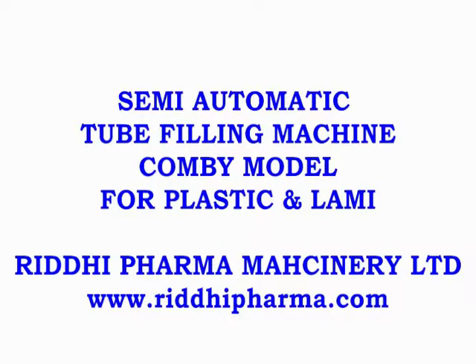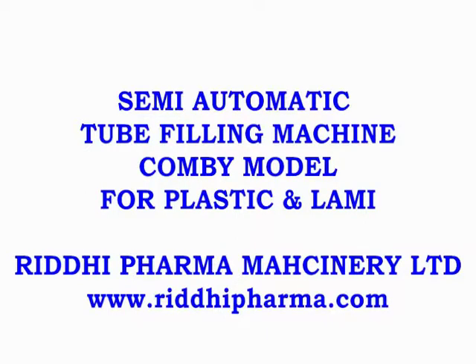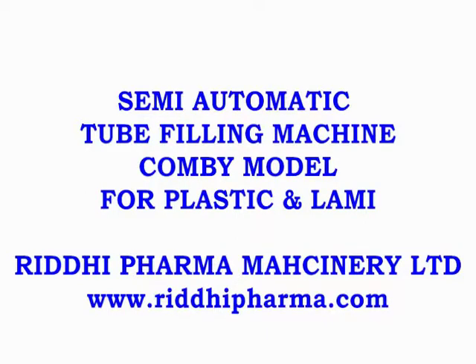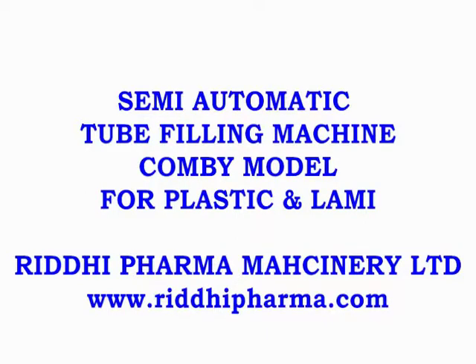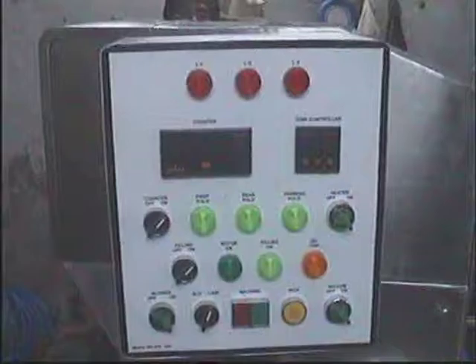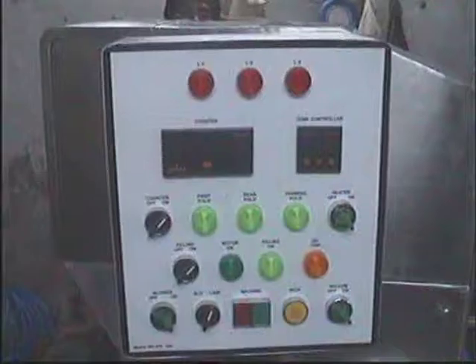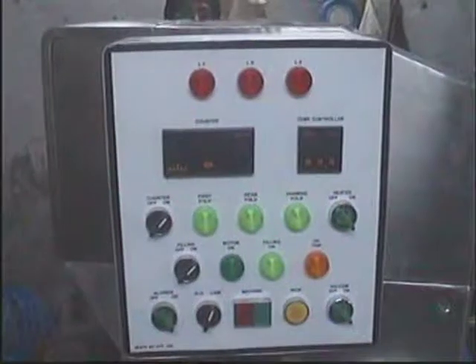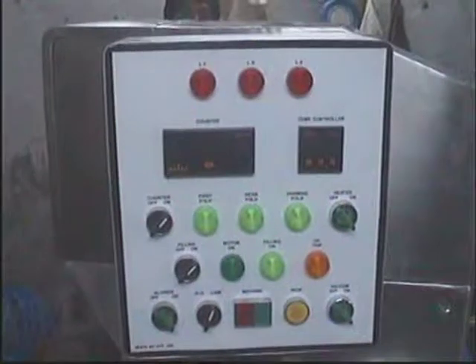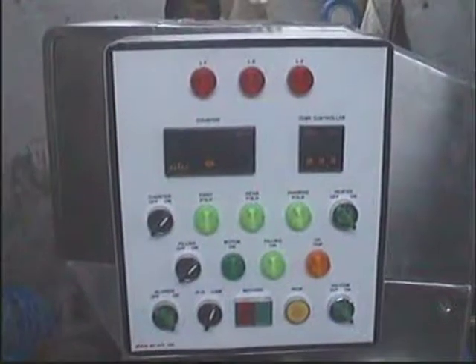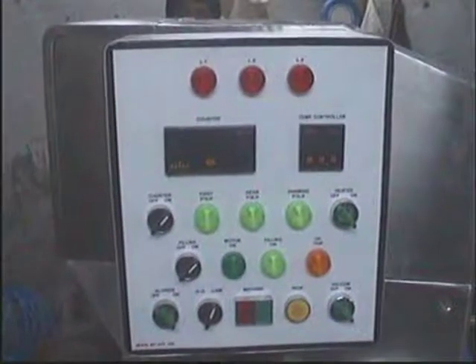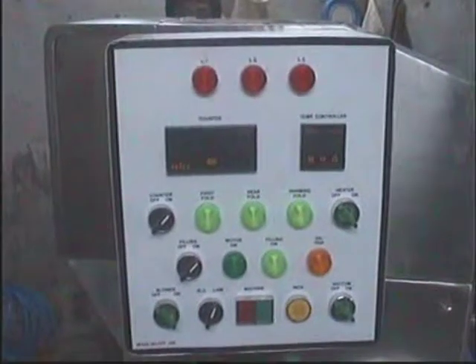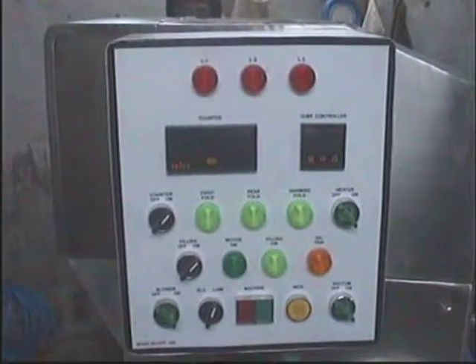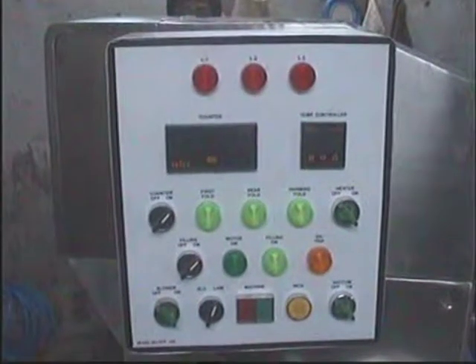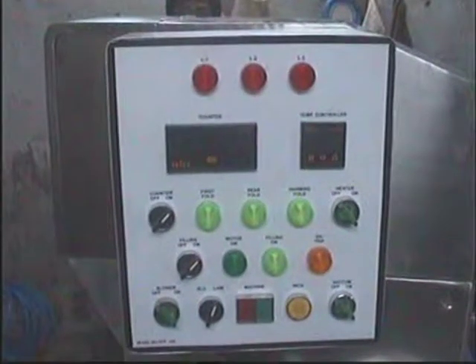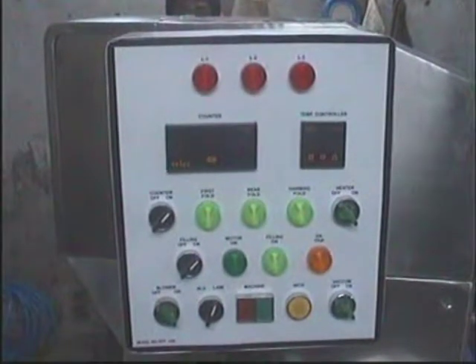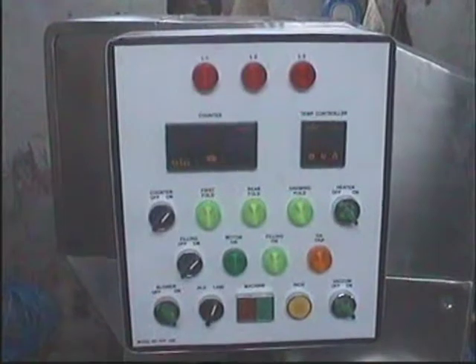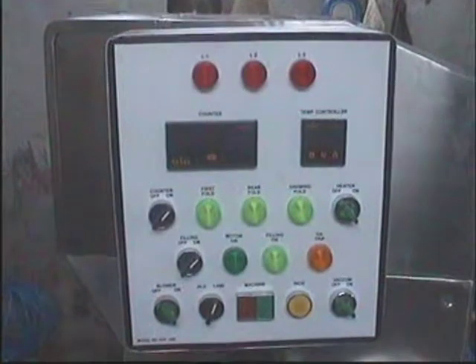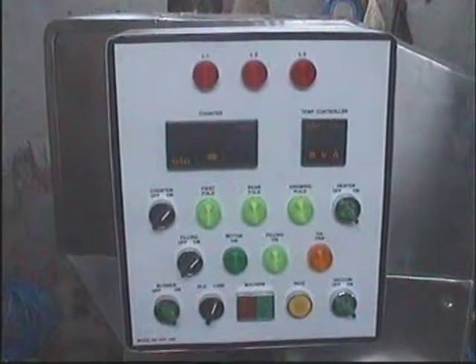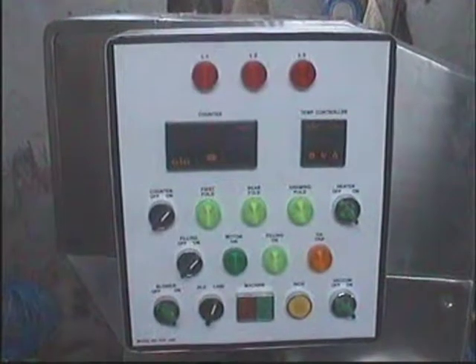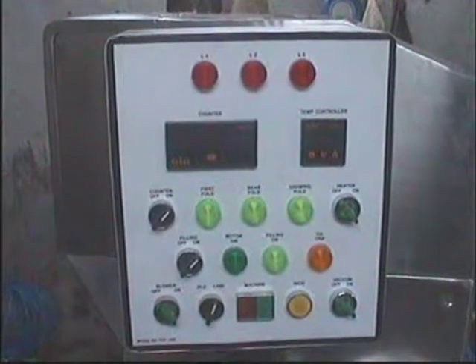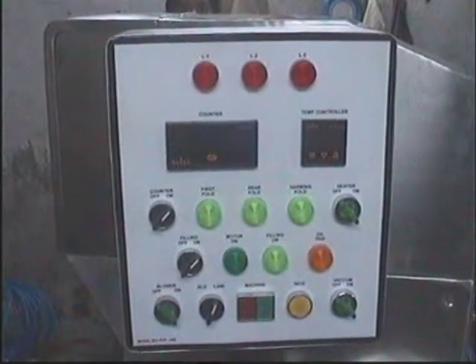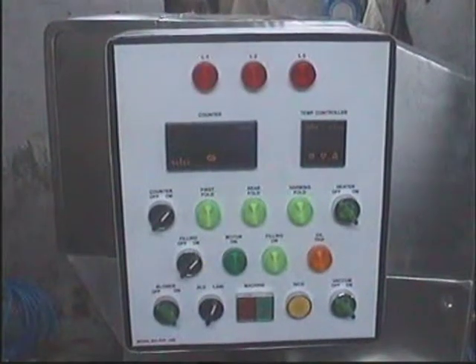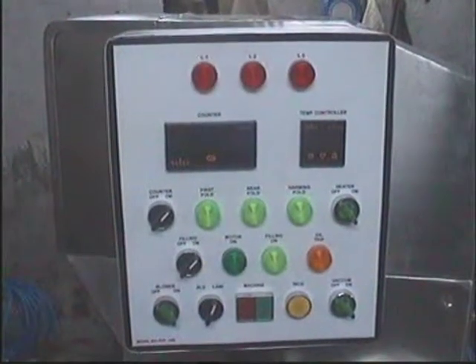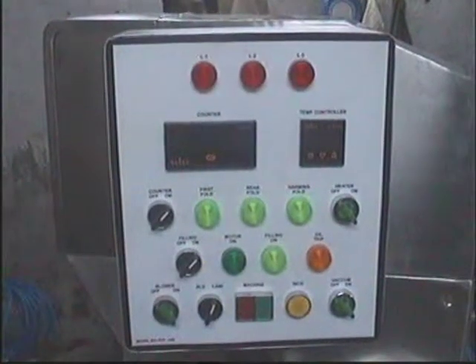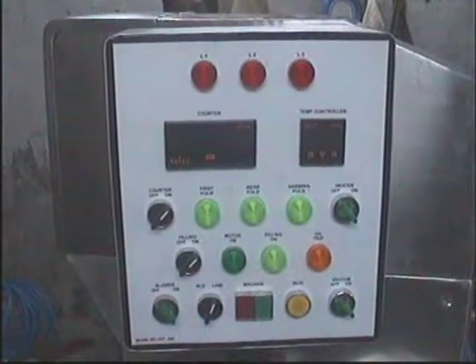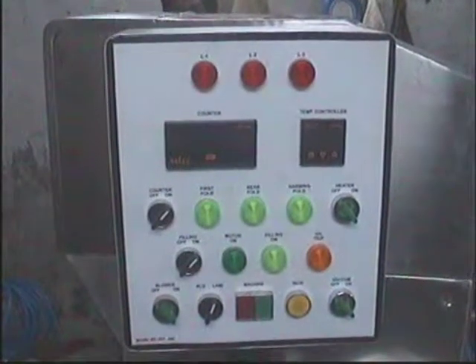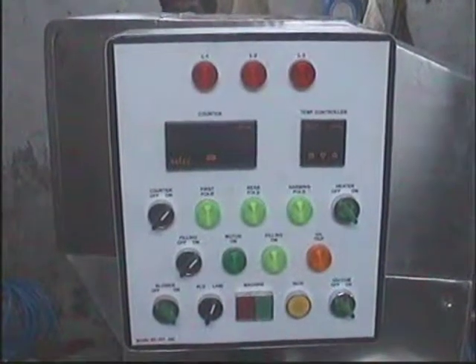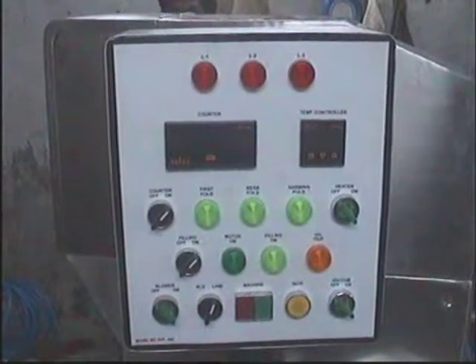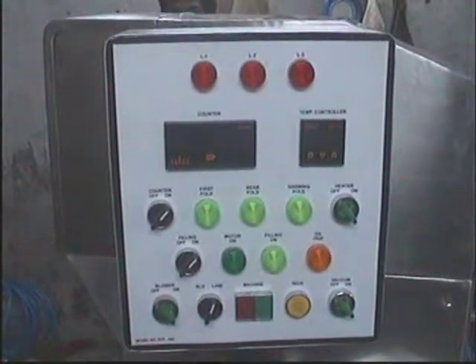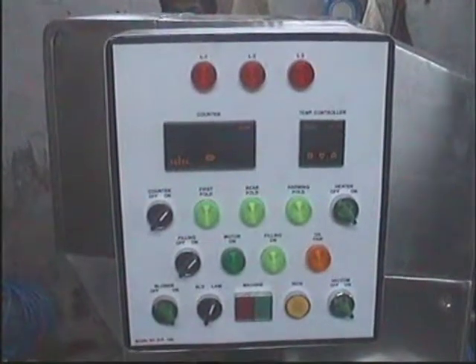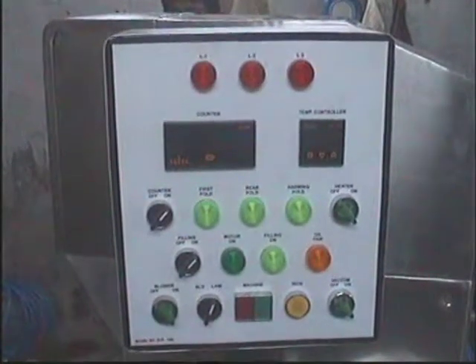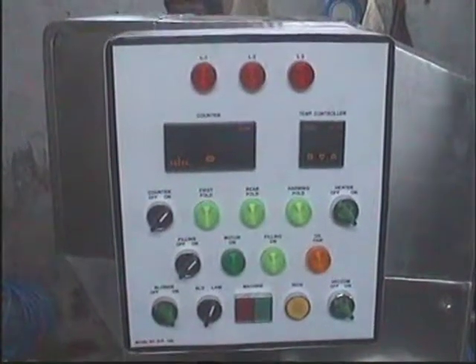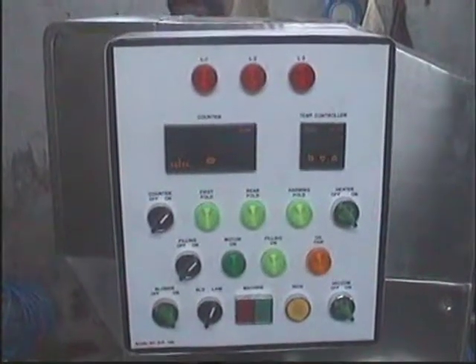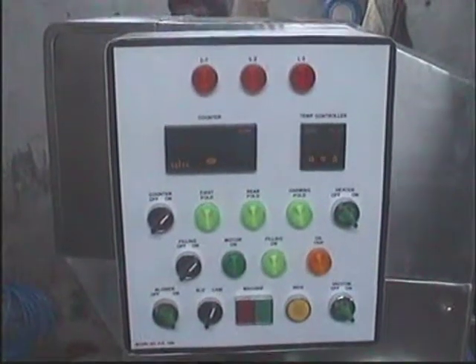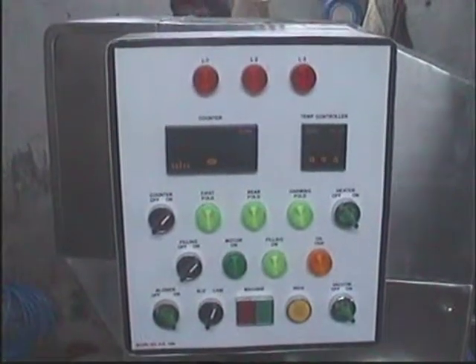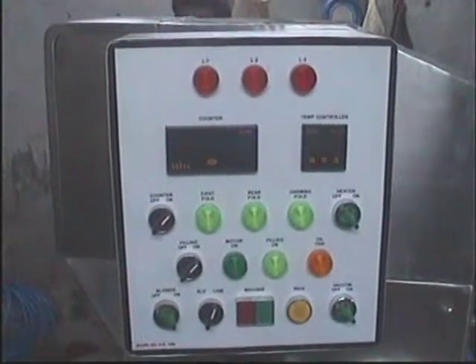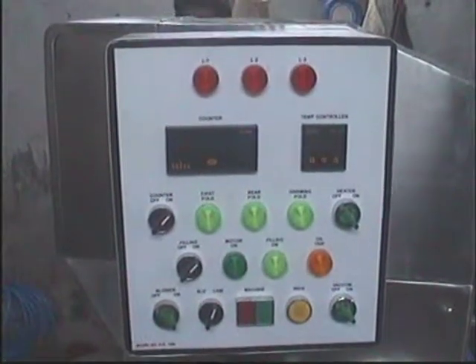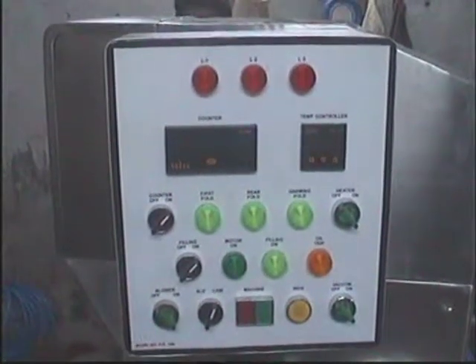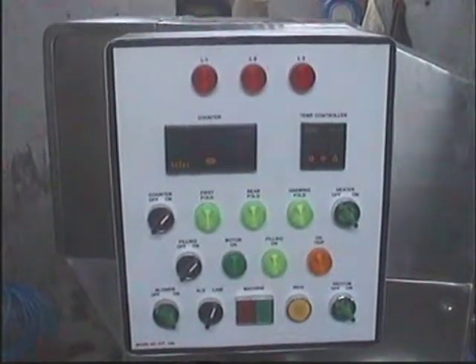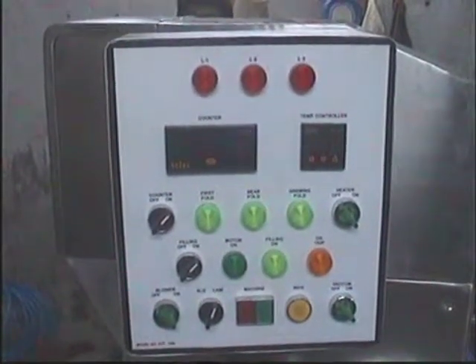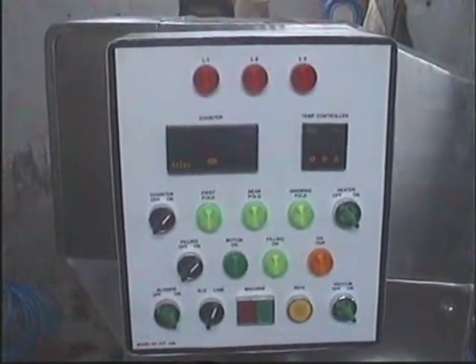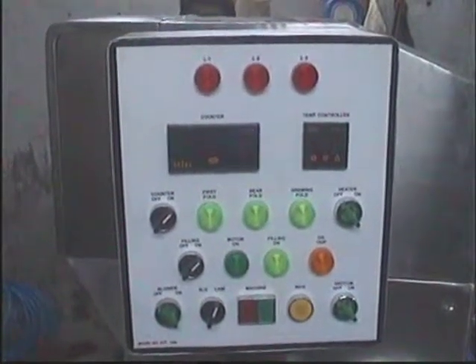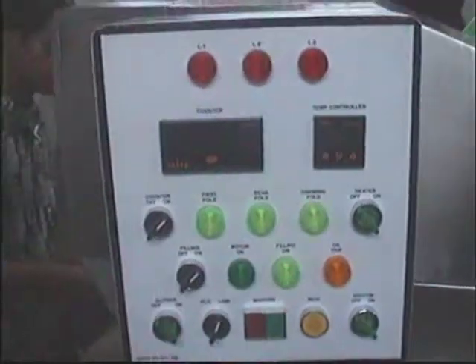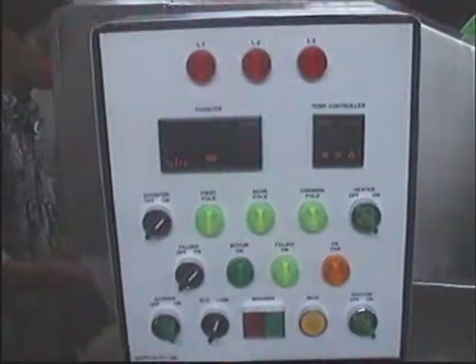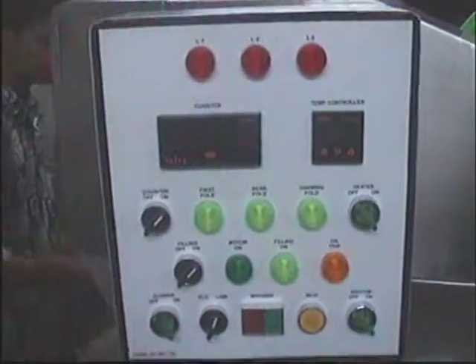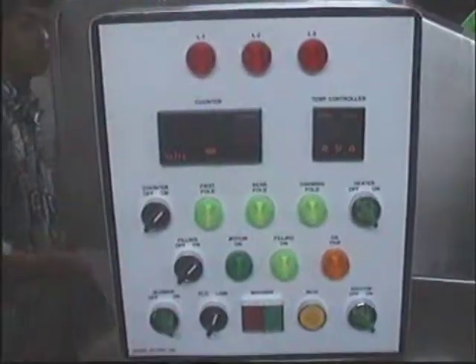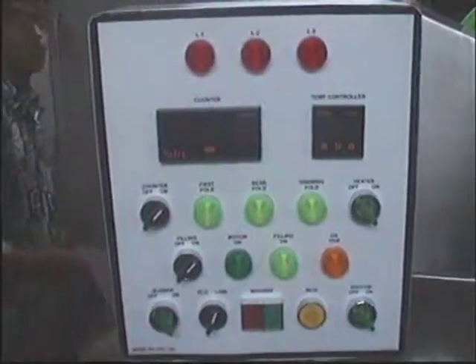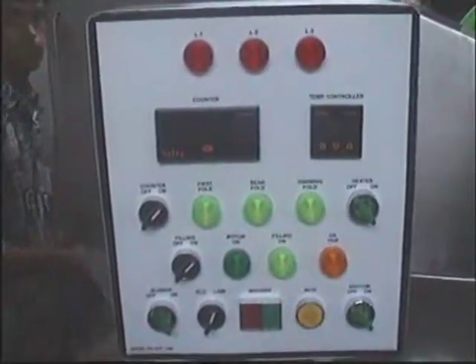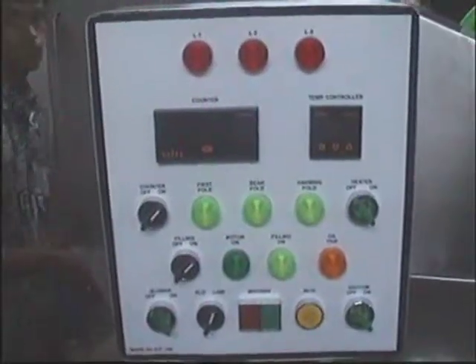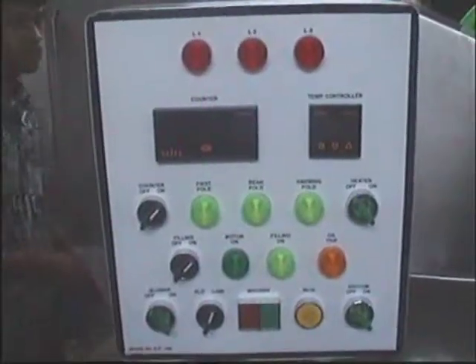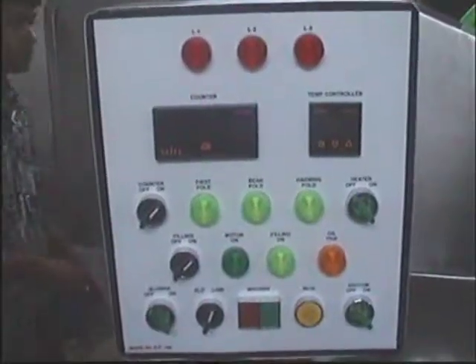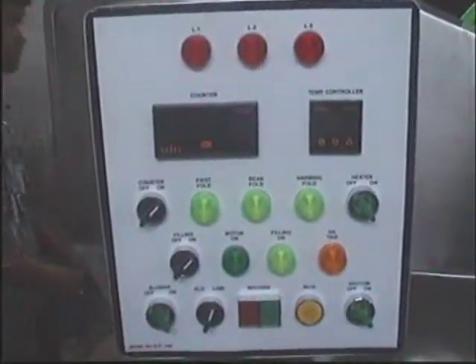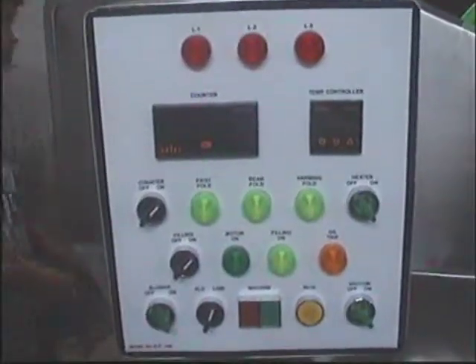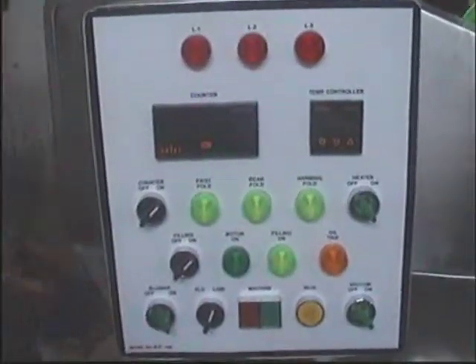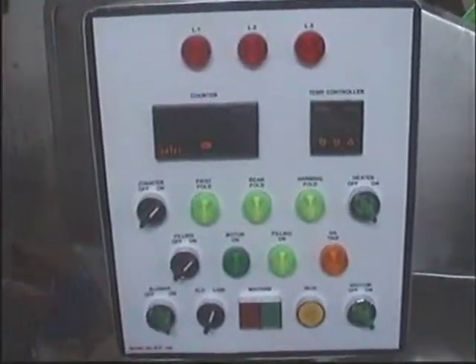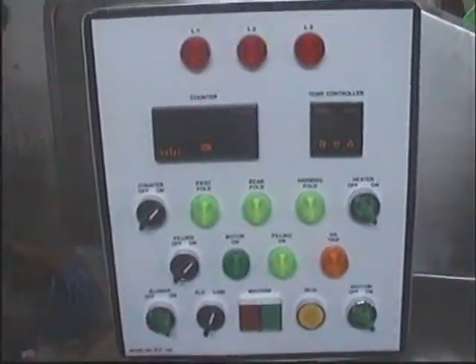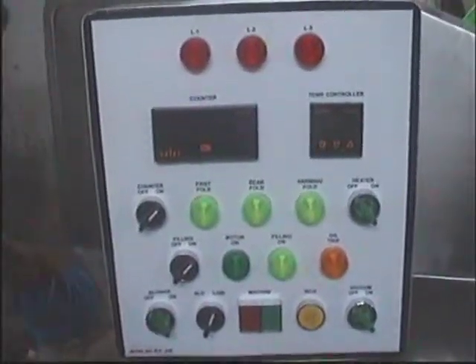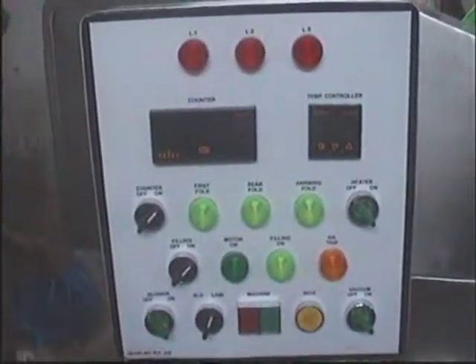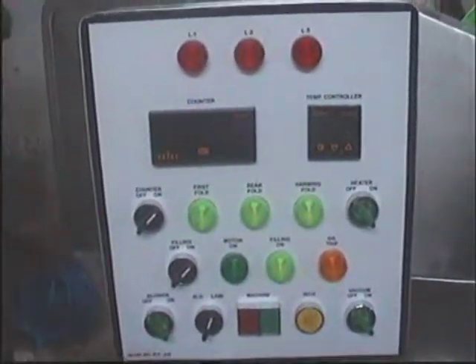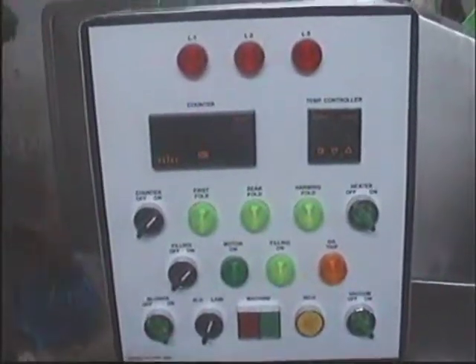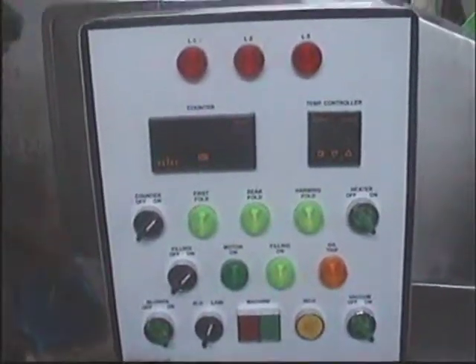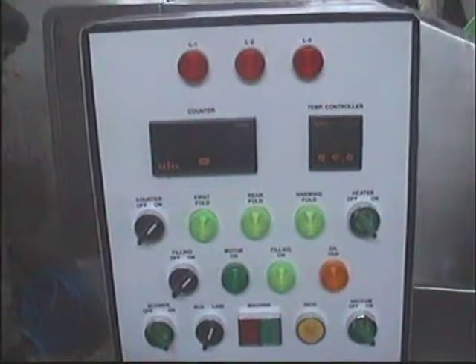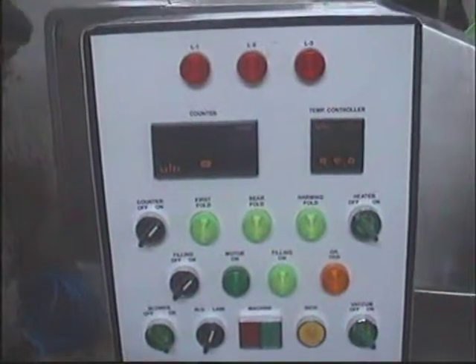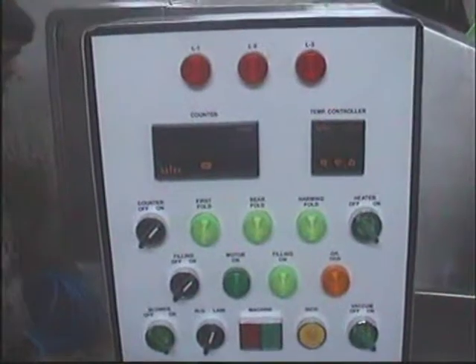This machine can fill both lamy as well as aluminum tubes. This is the control panel of the machine.